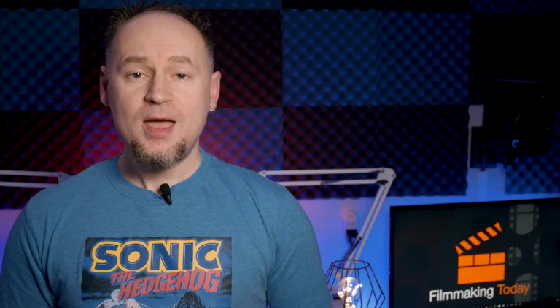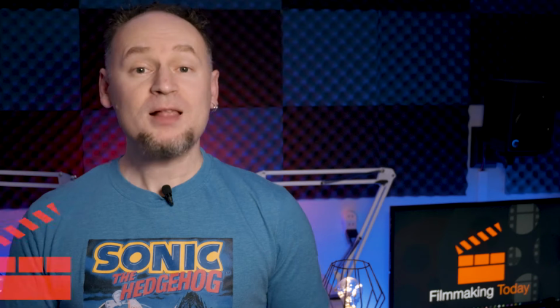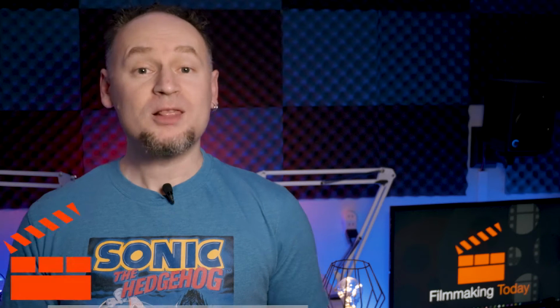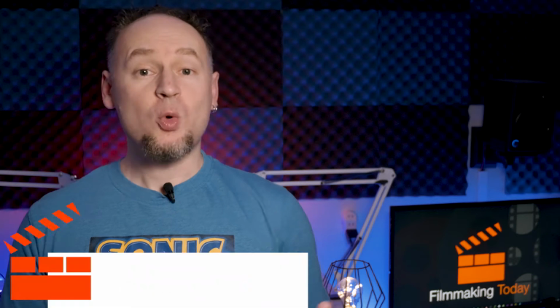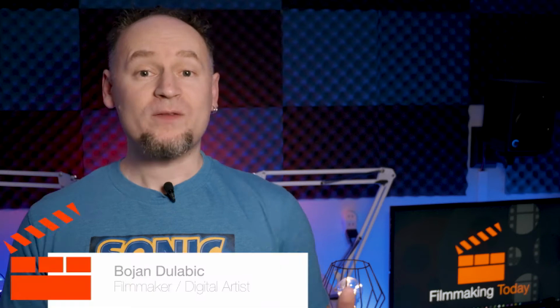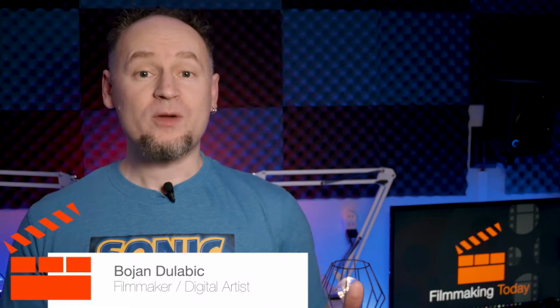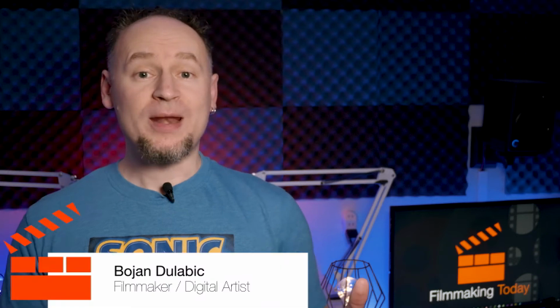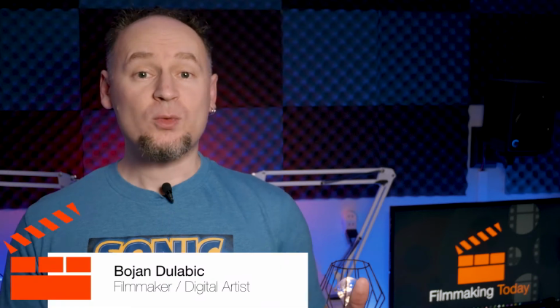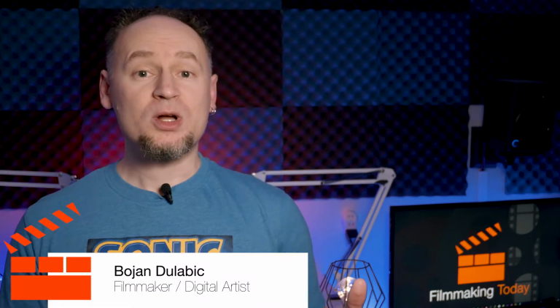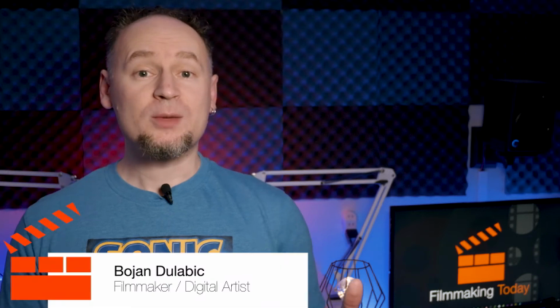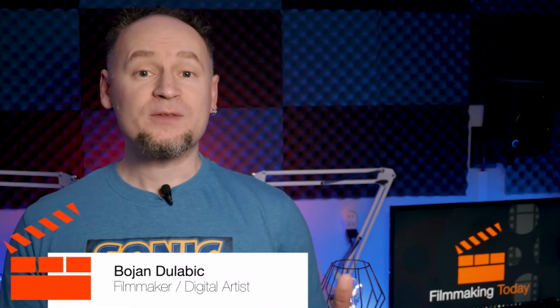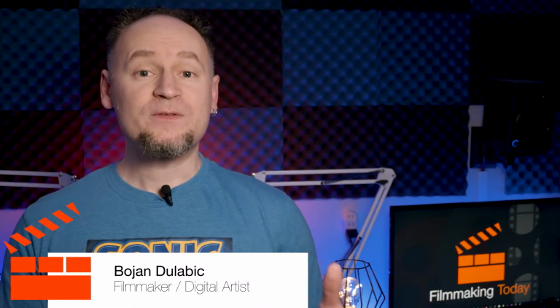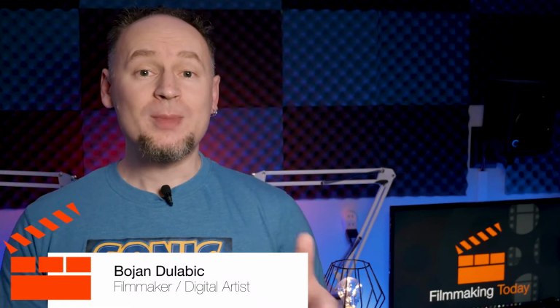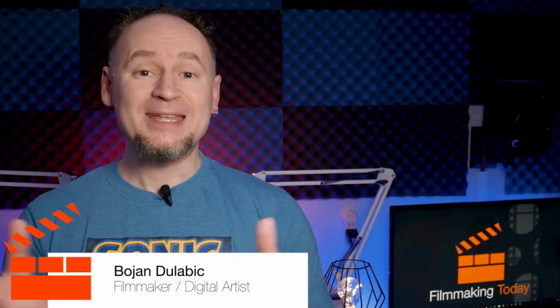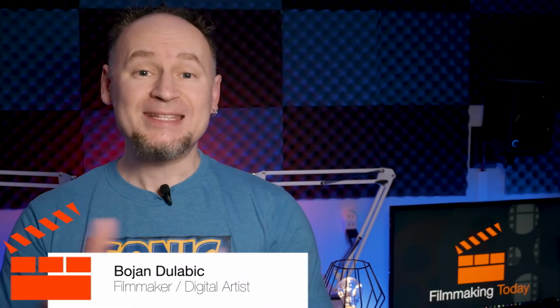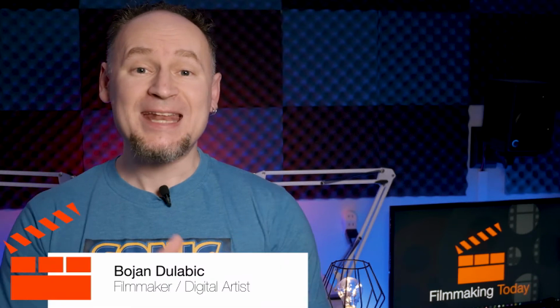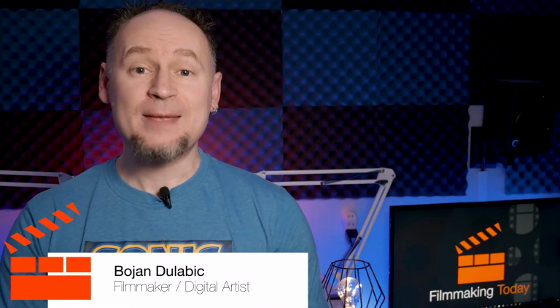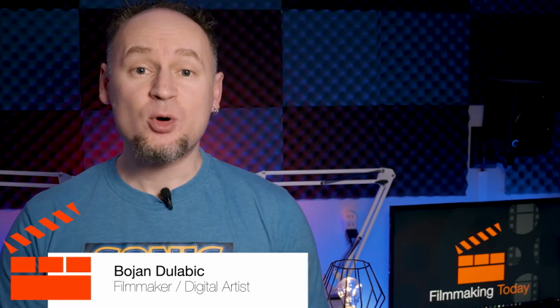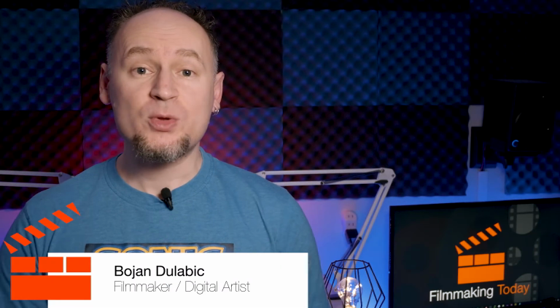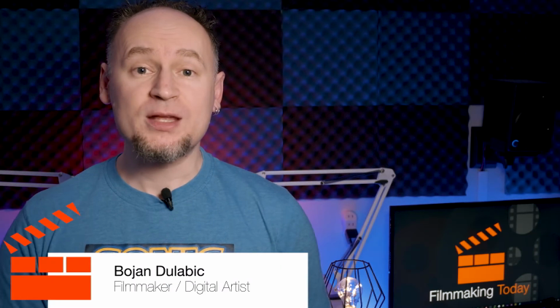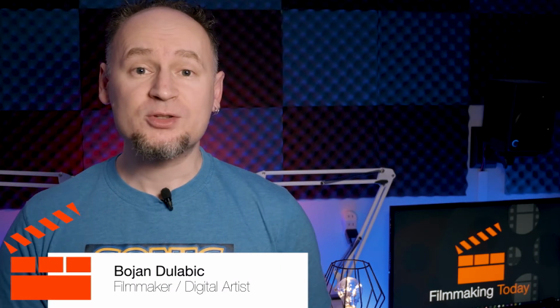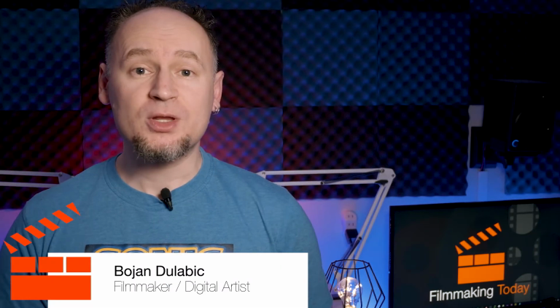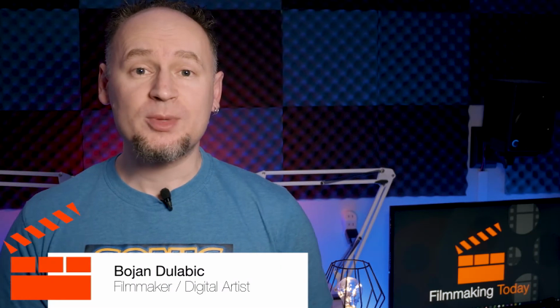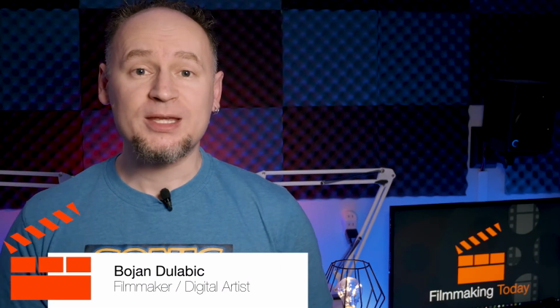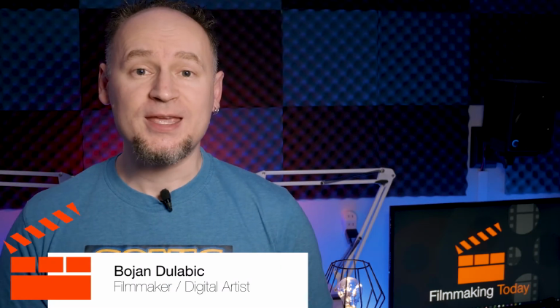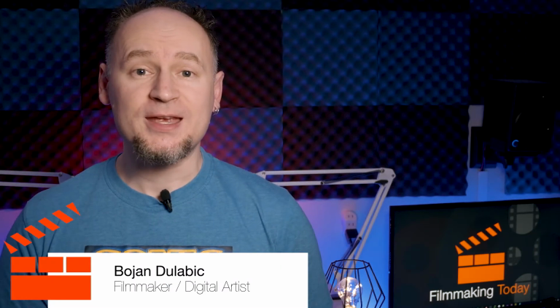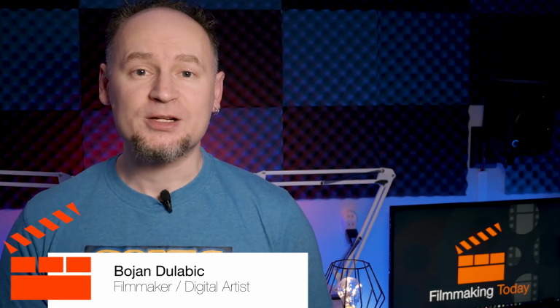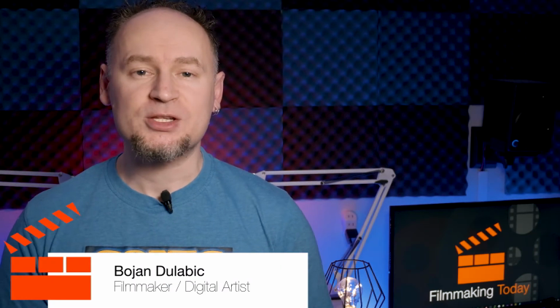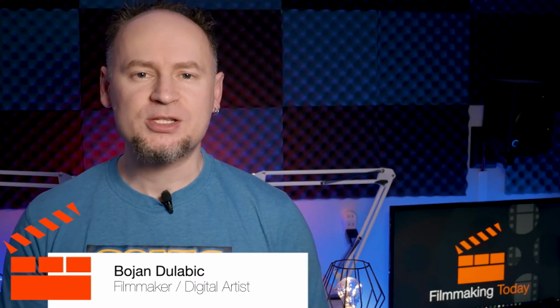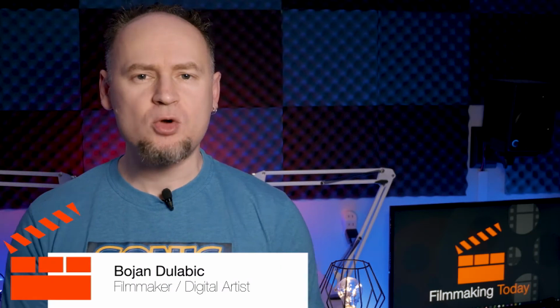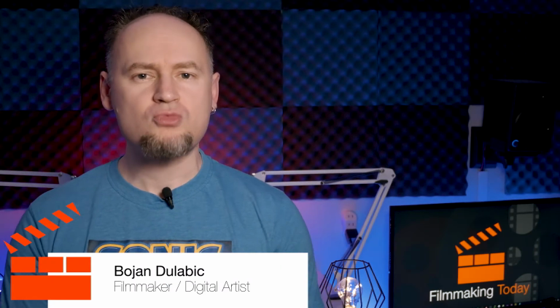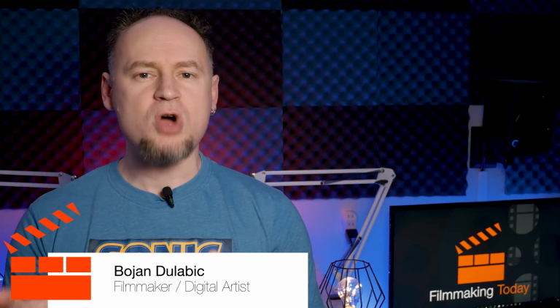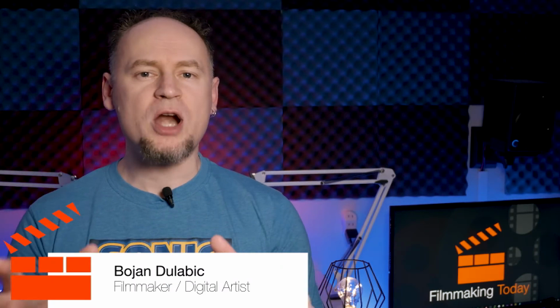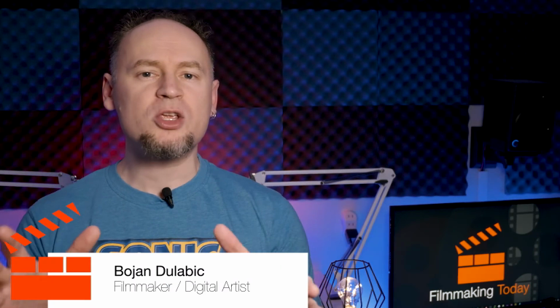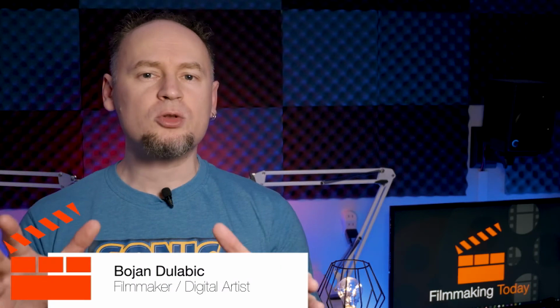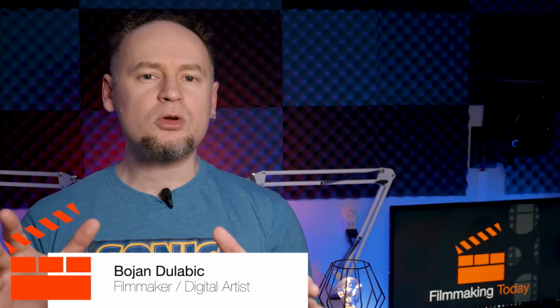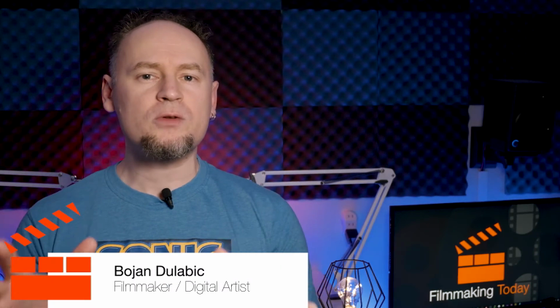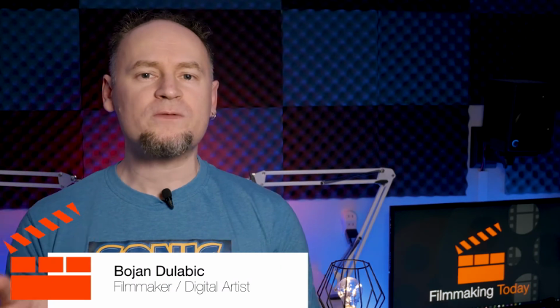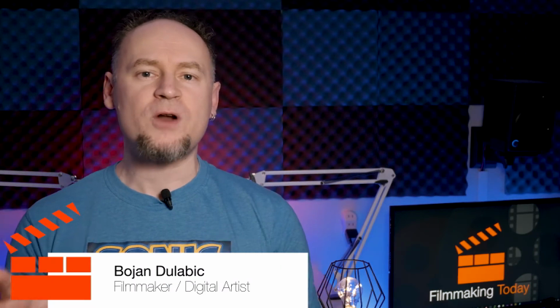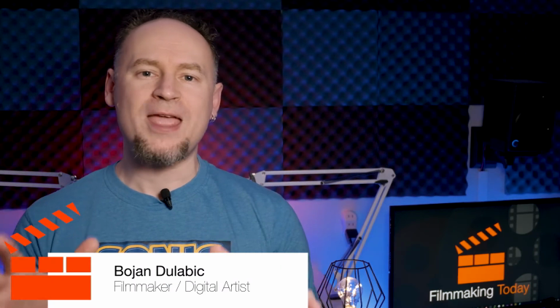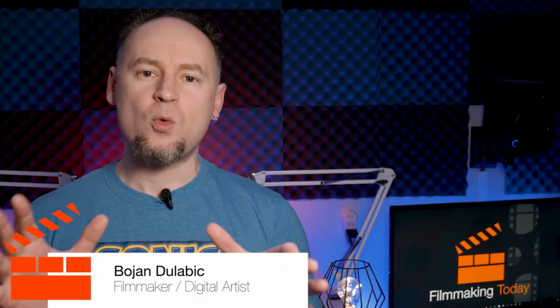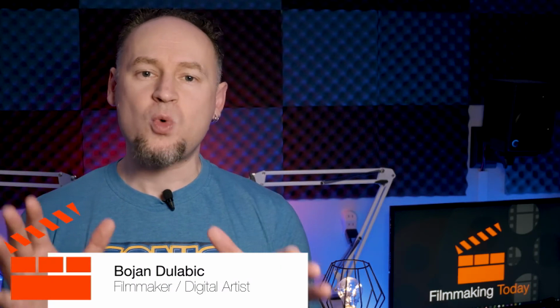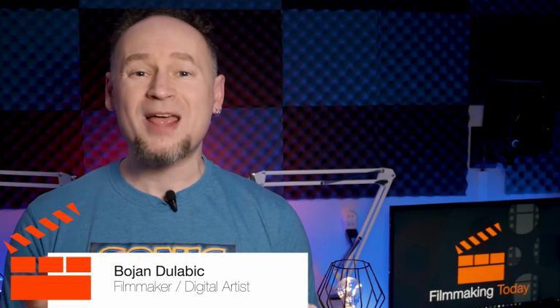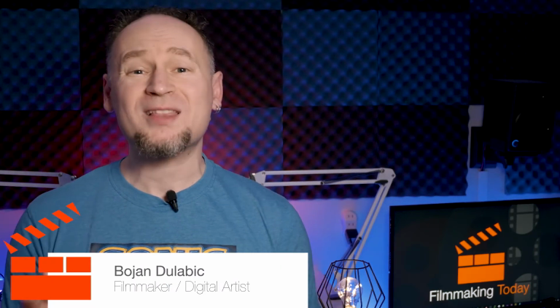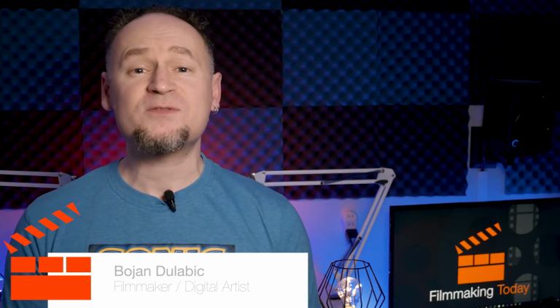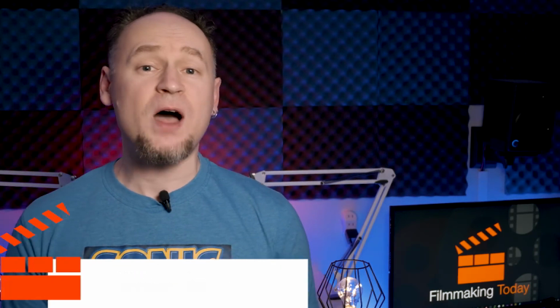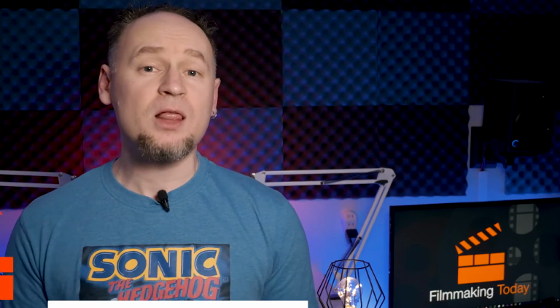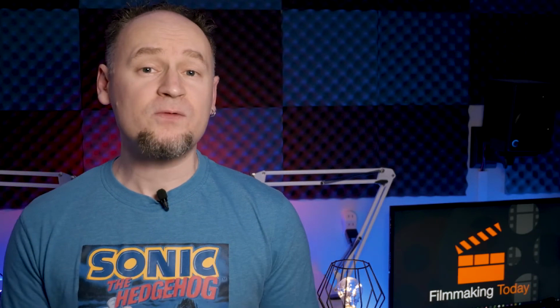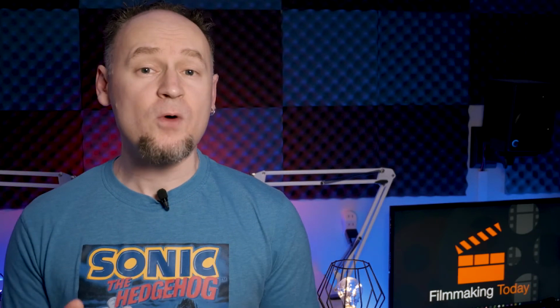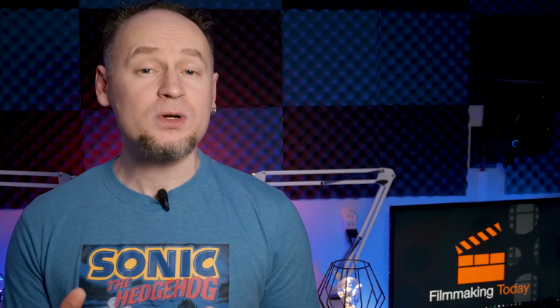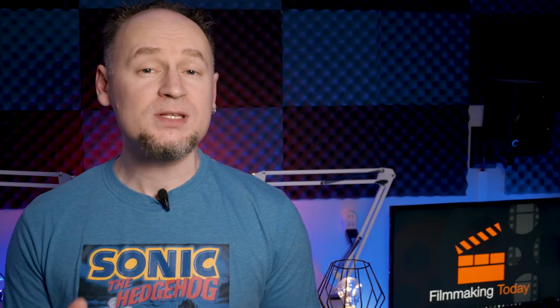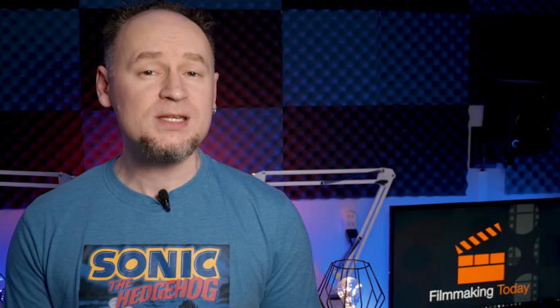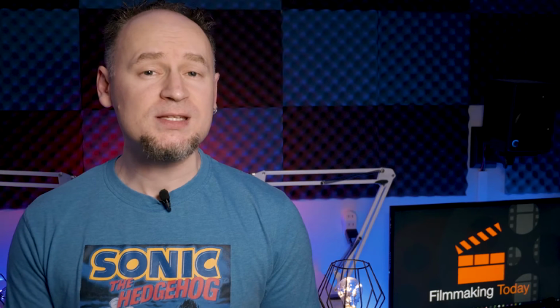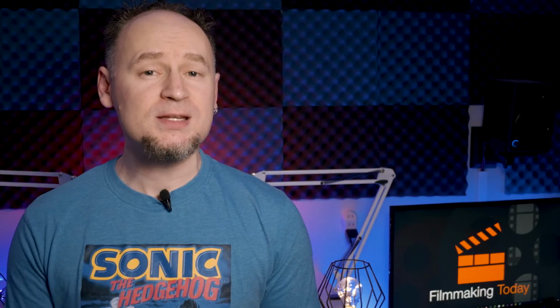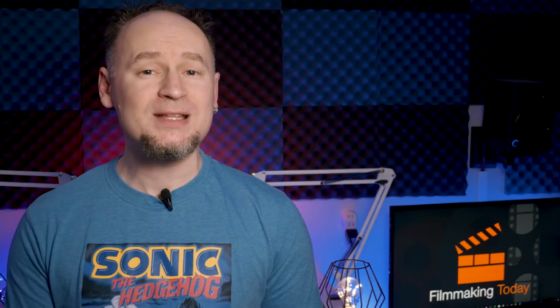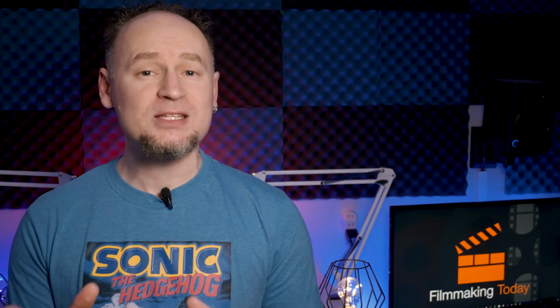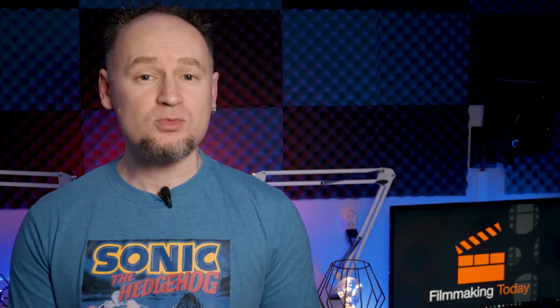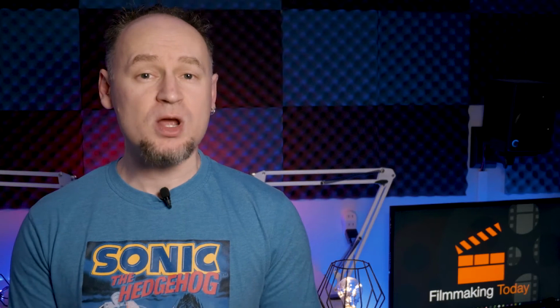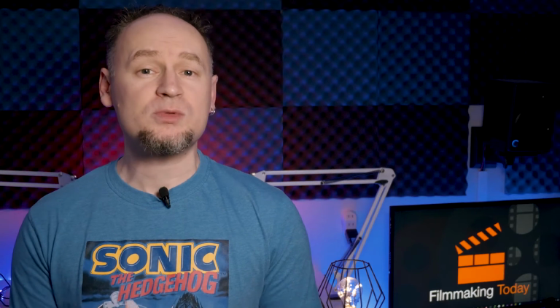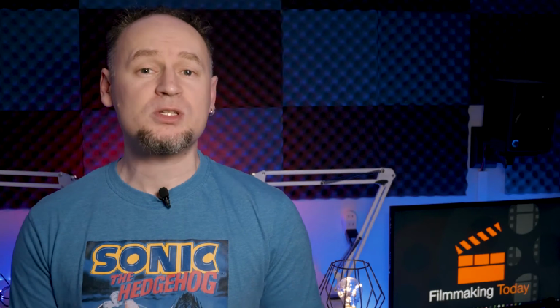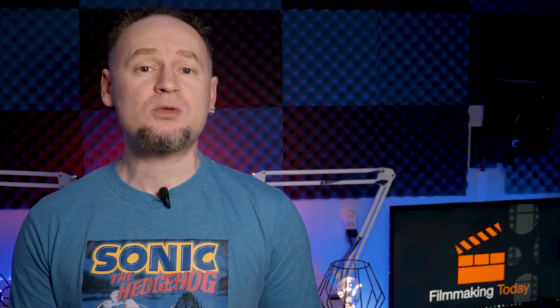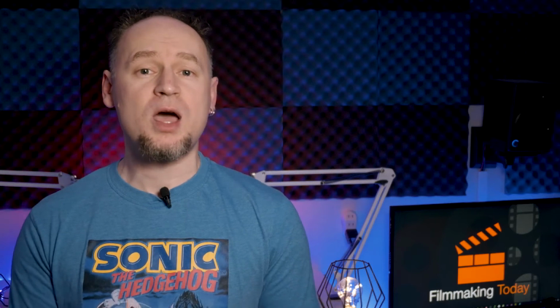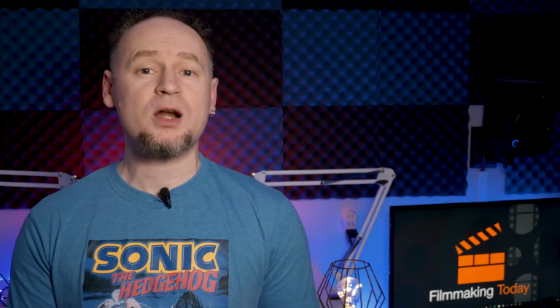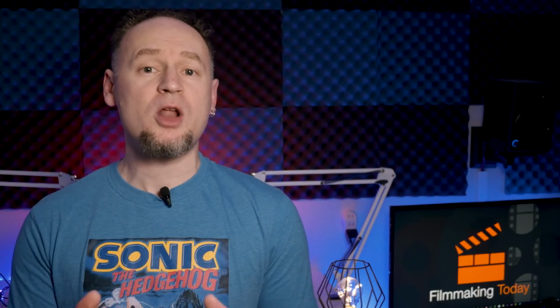Hello everybody, welcome to Filmmaking Today, Bojan Zulebig here. Are you looking for a wireless follow focus system that's around $200?